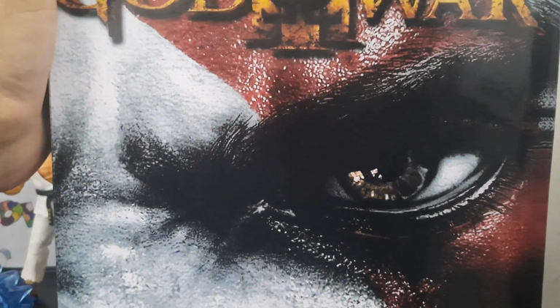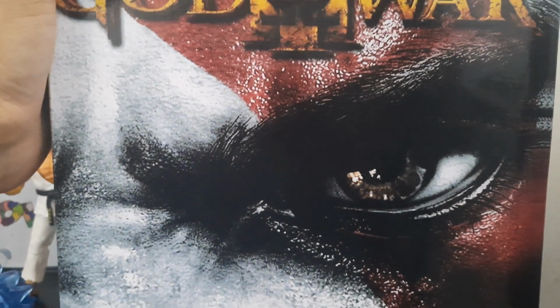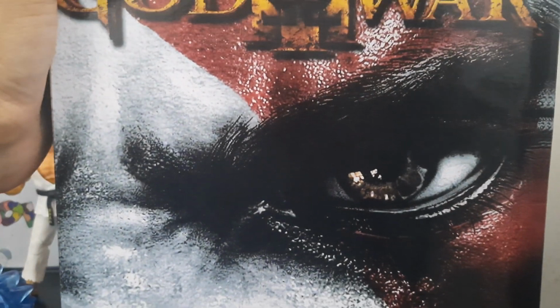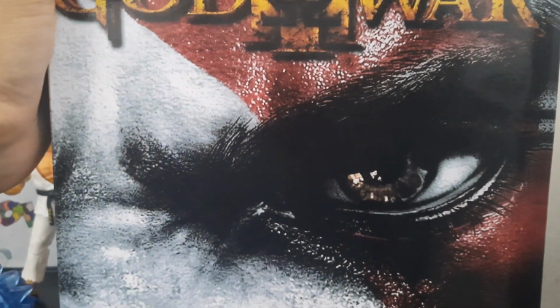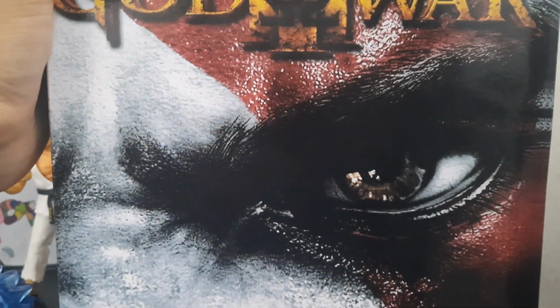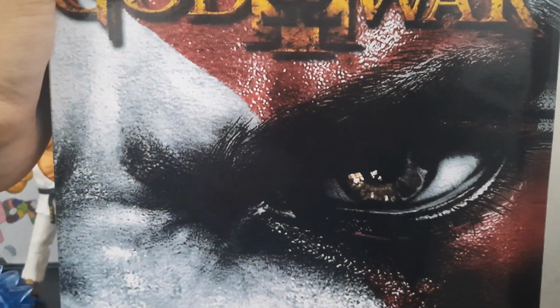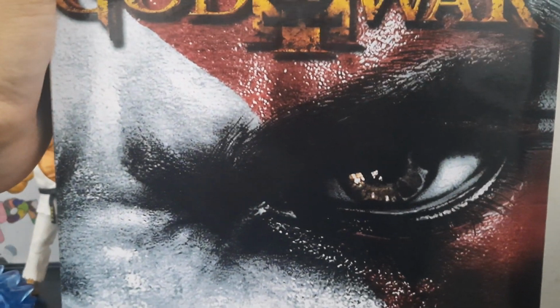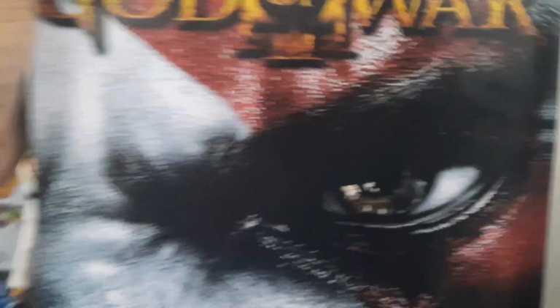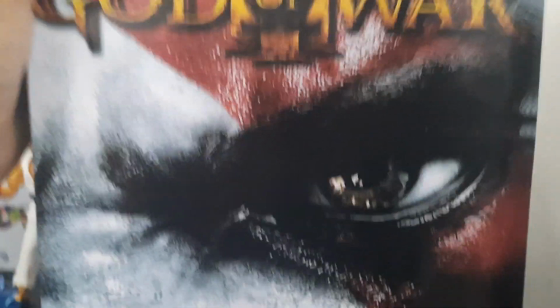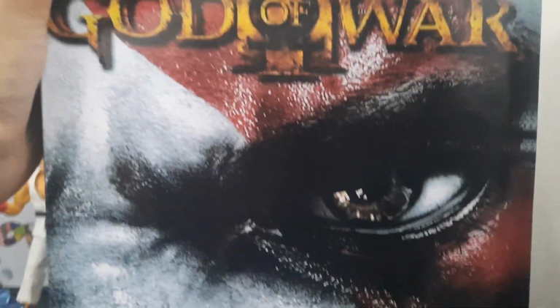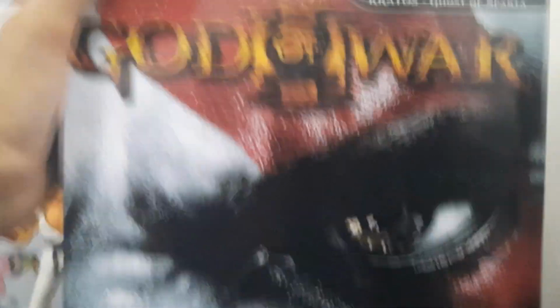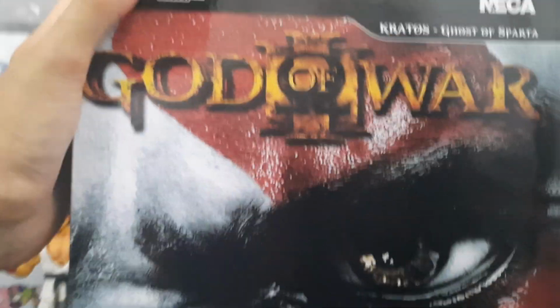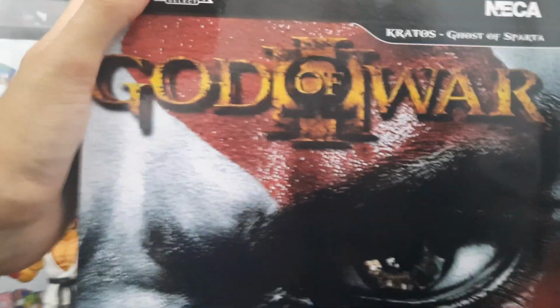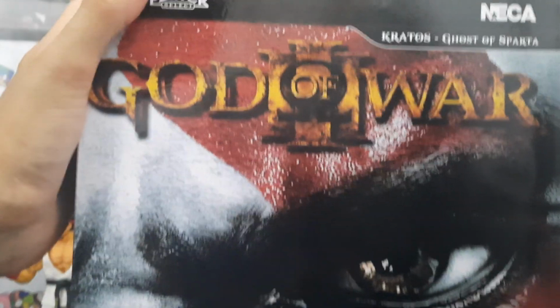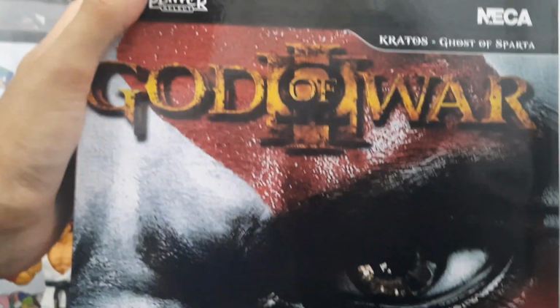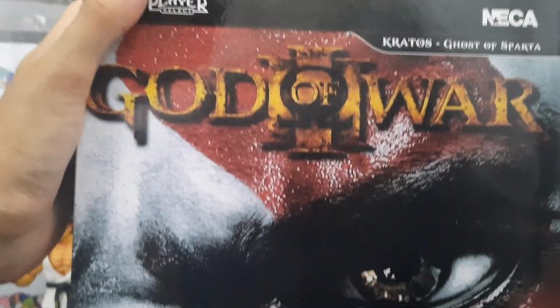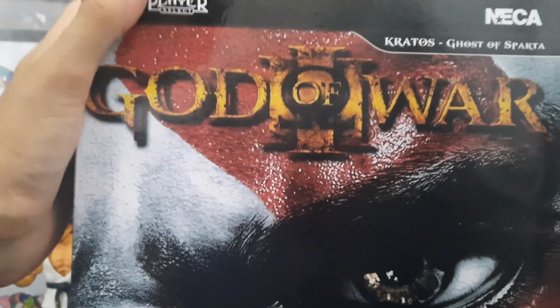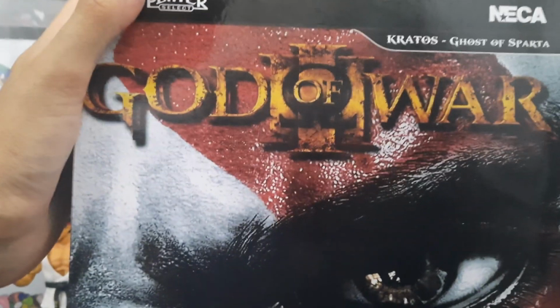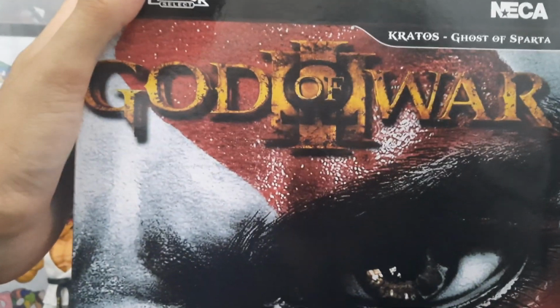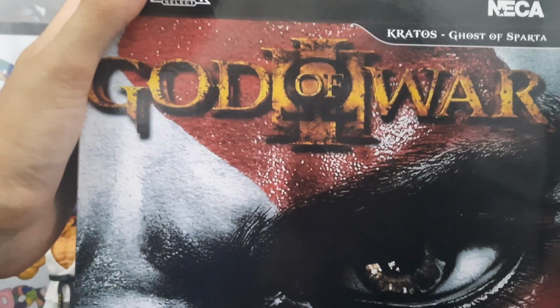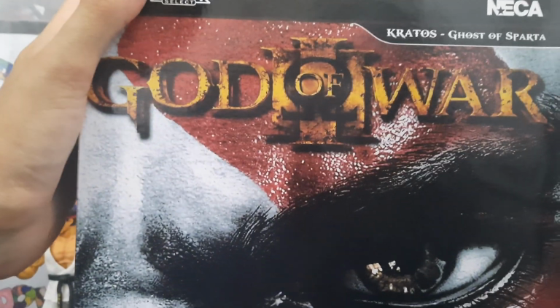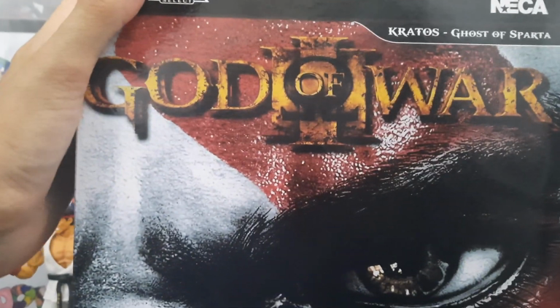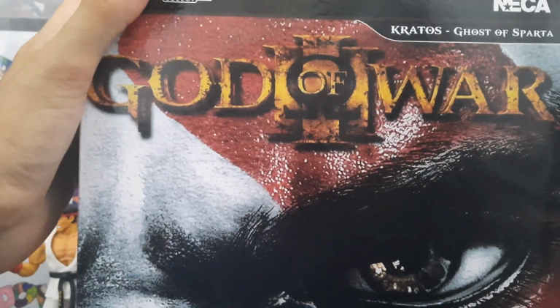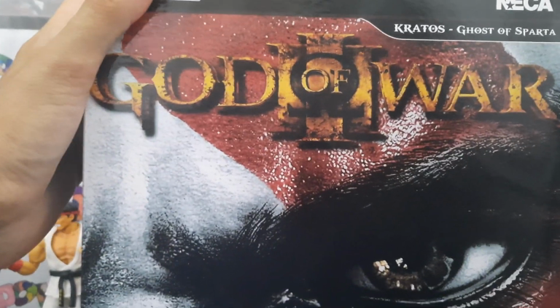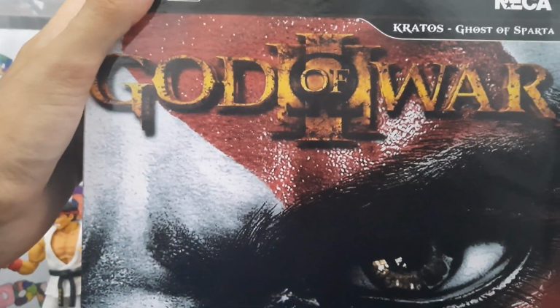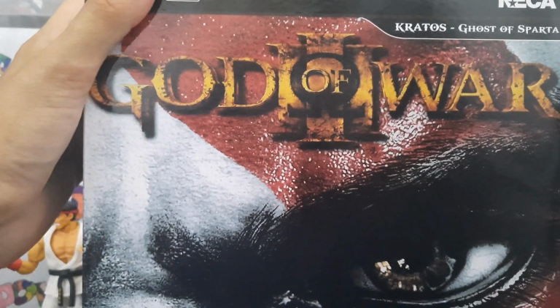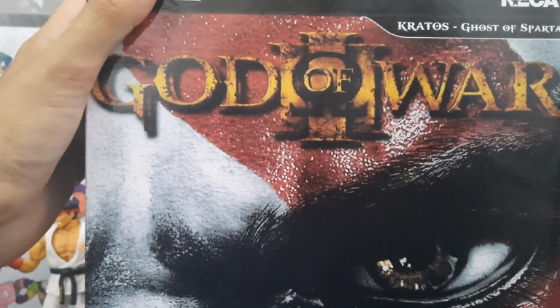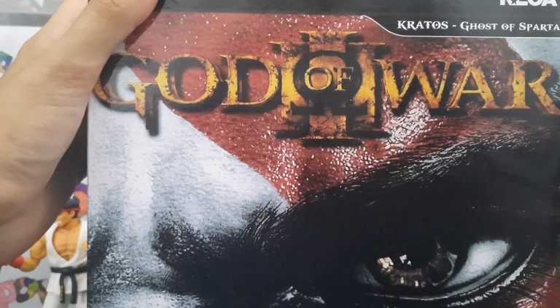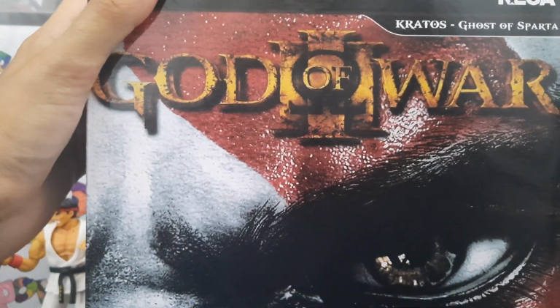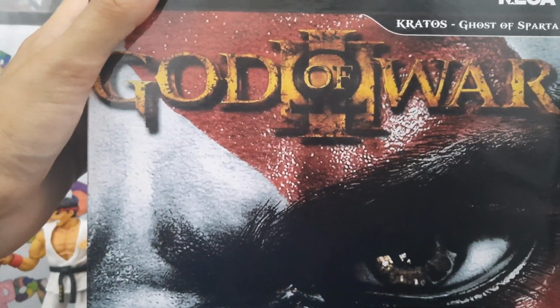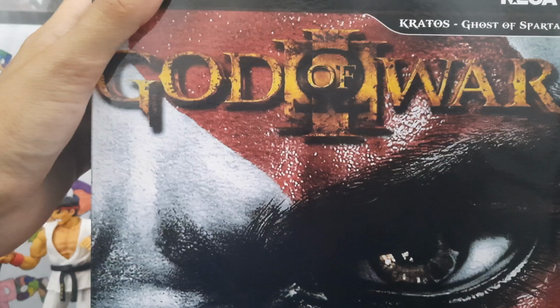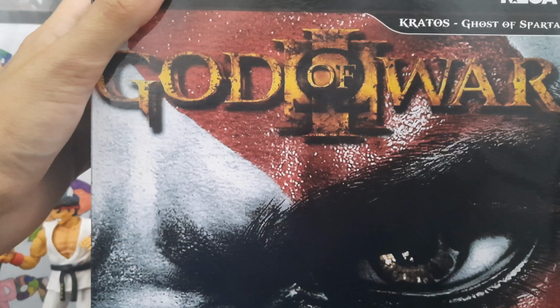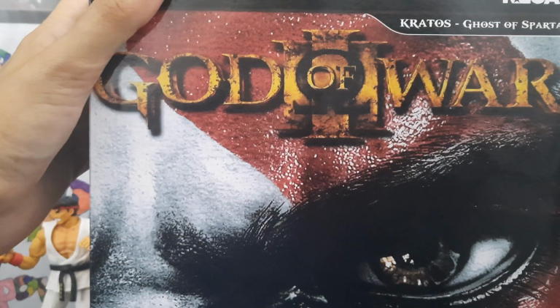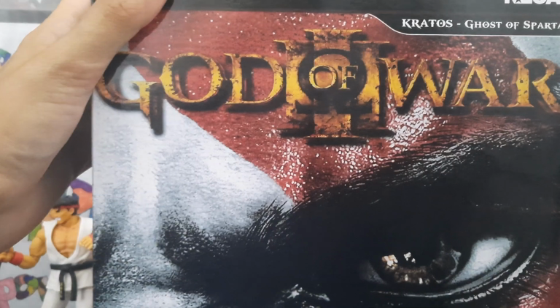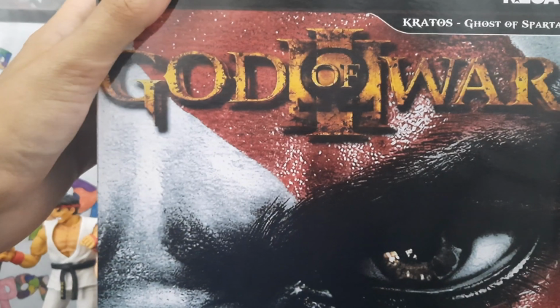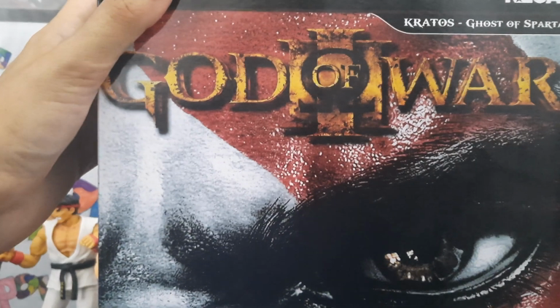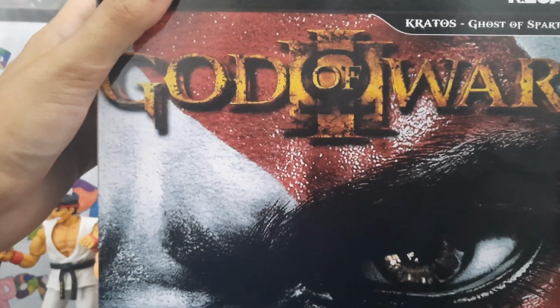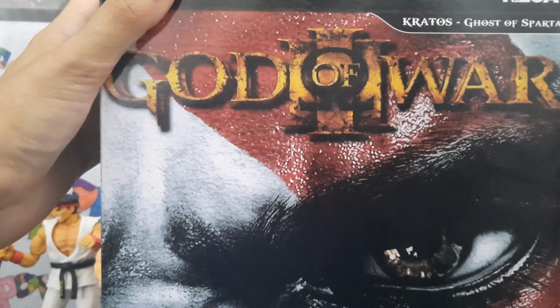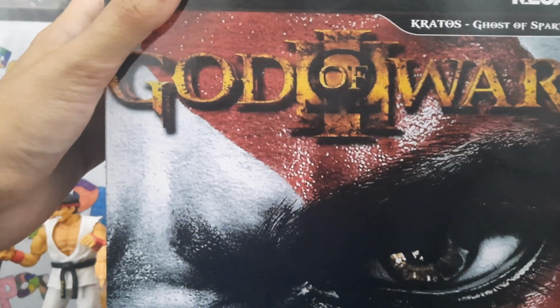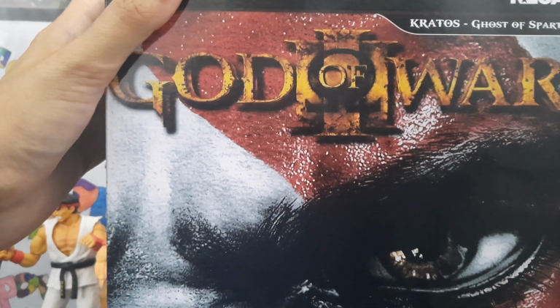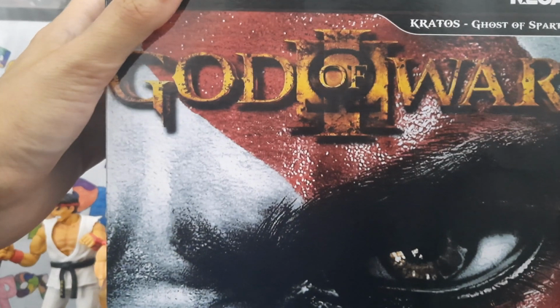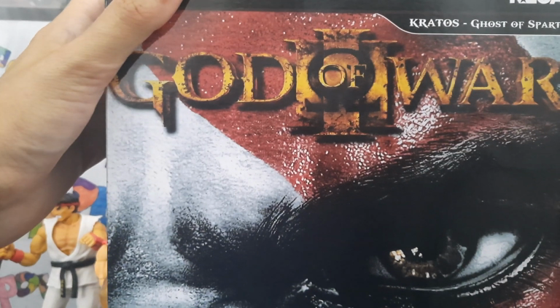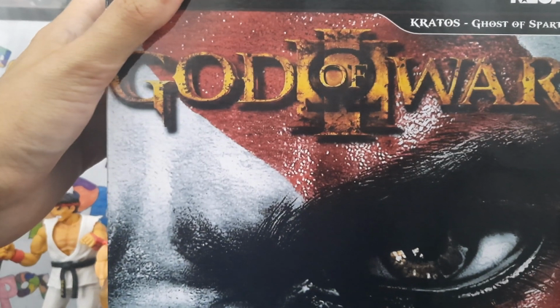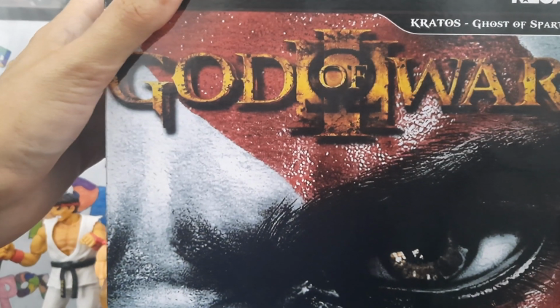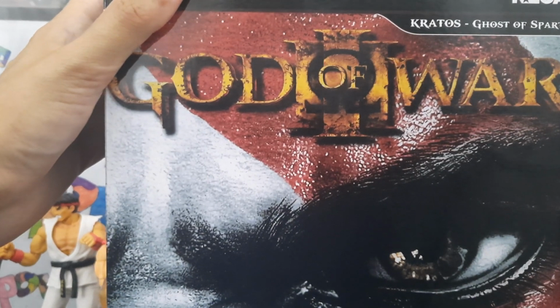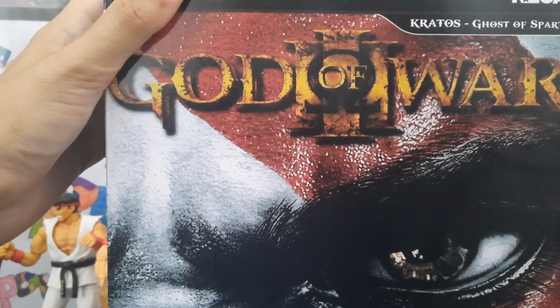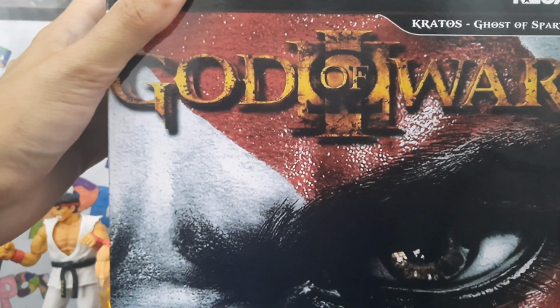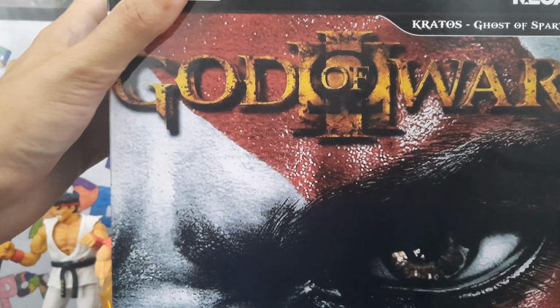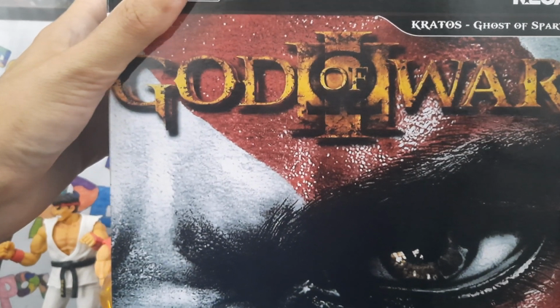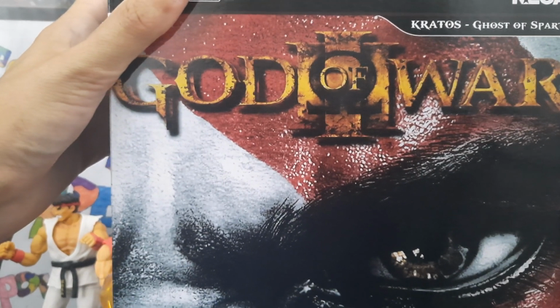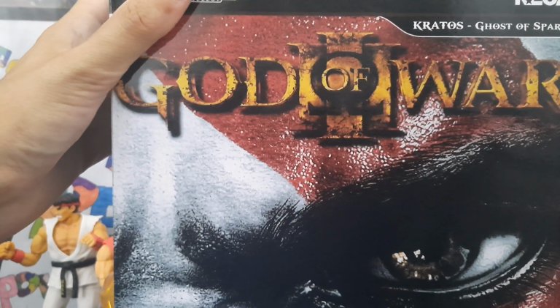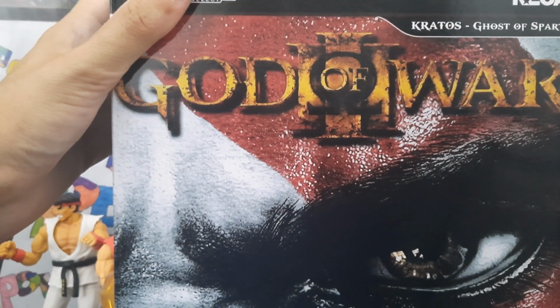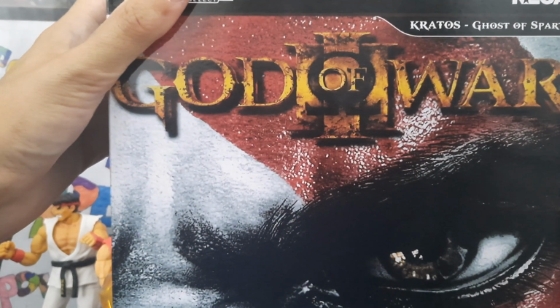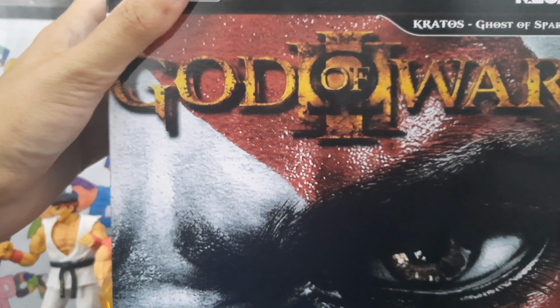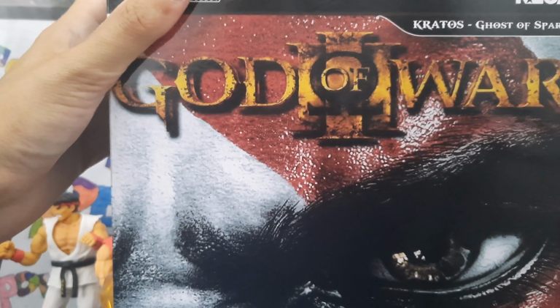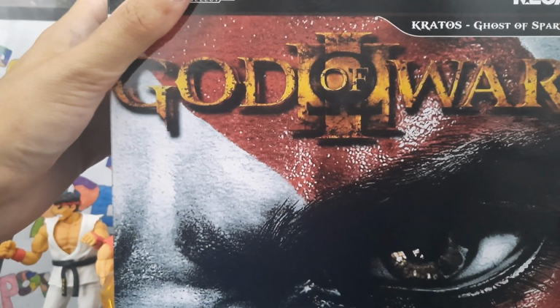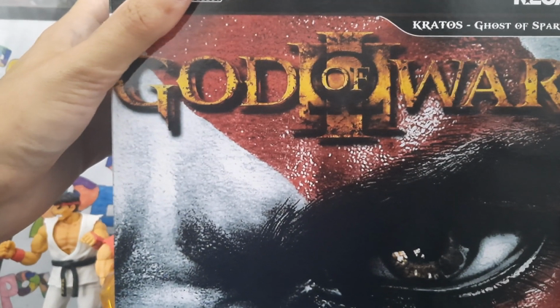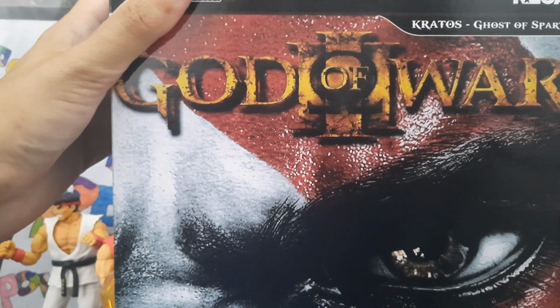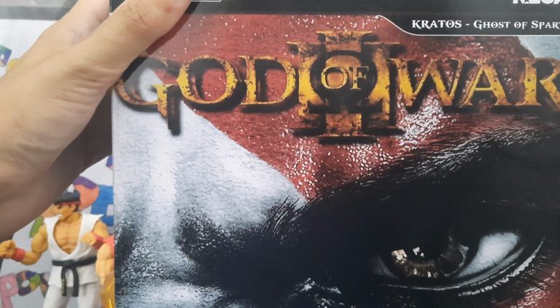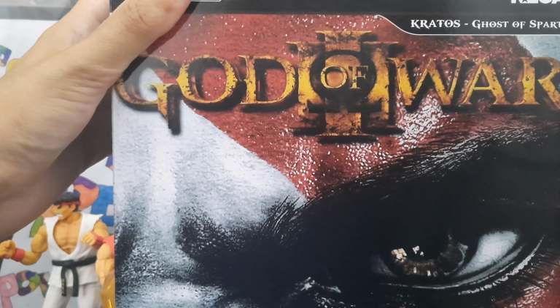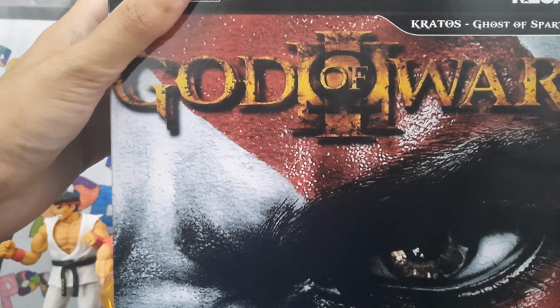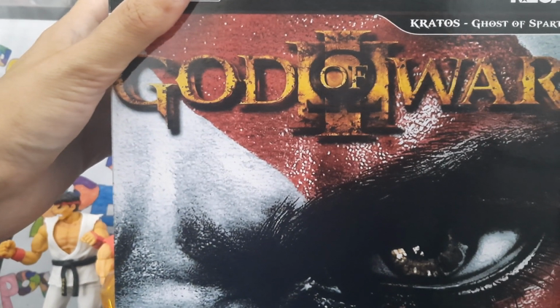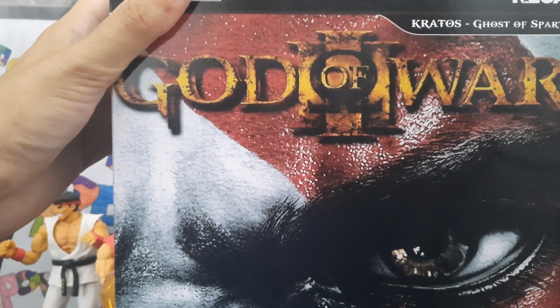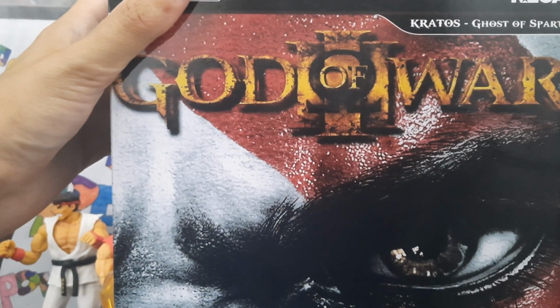And it's the Necca God of War — not Neckka but there'll be plenty of that joke in the review. I'll catch you on the next one.